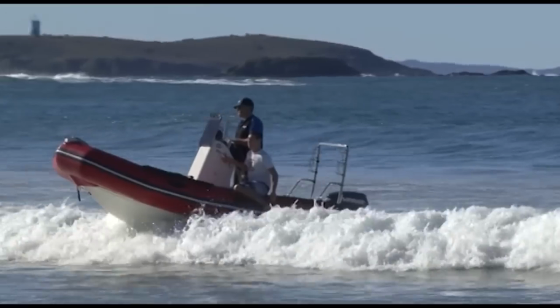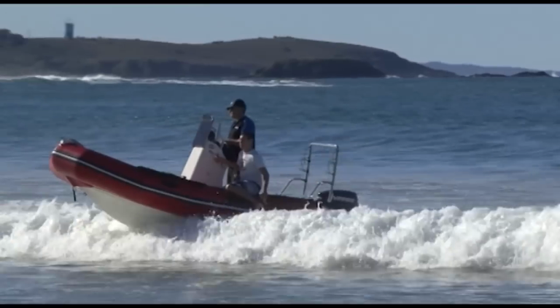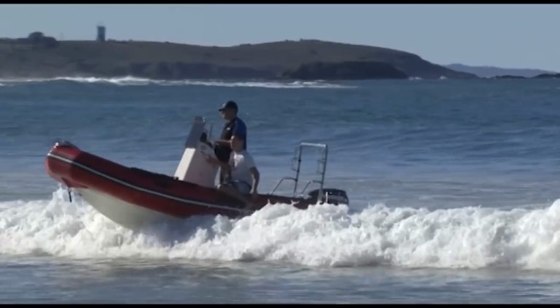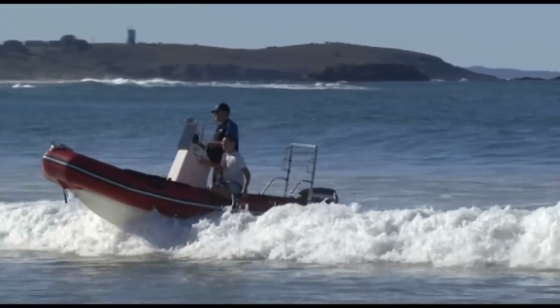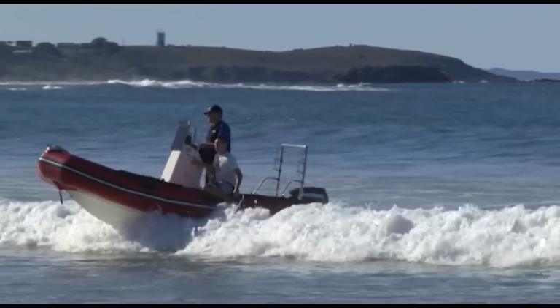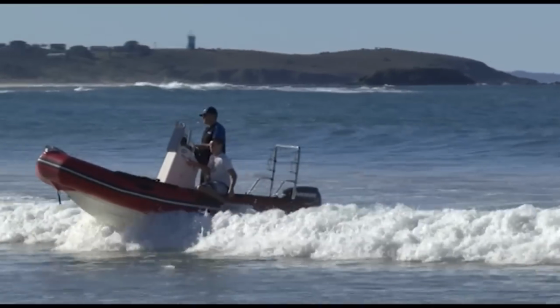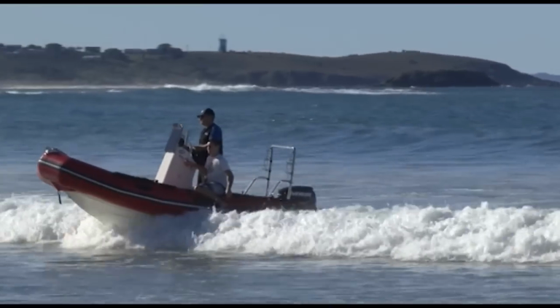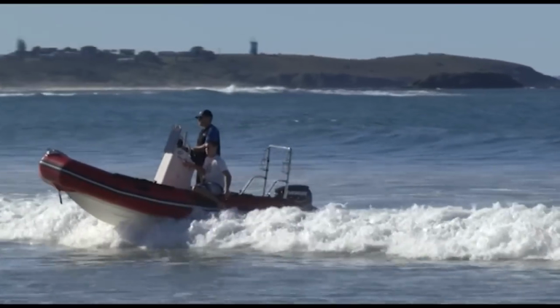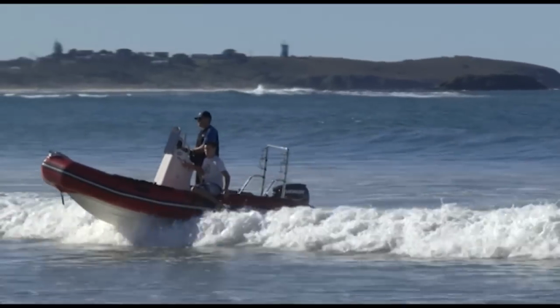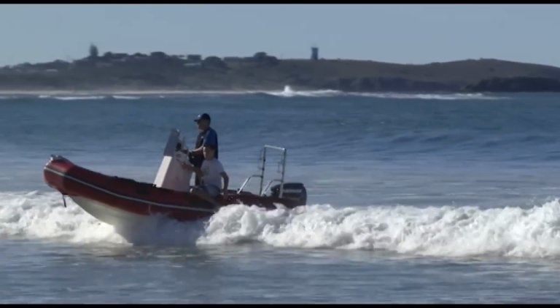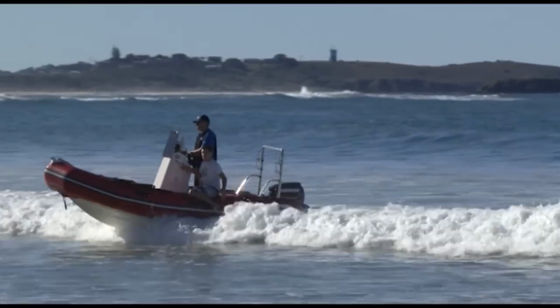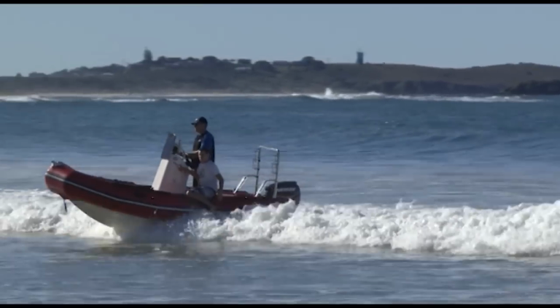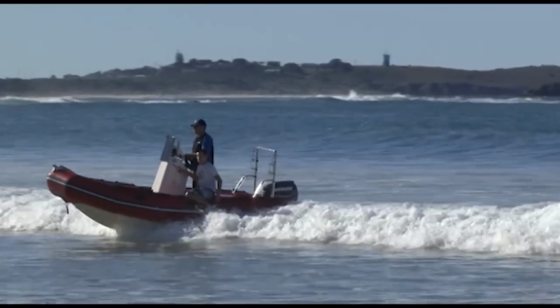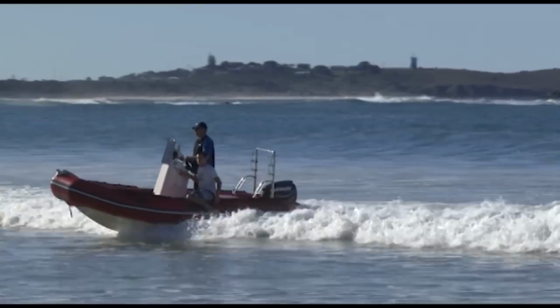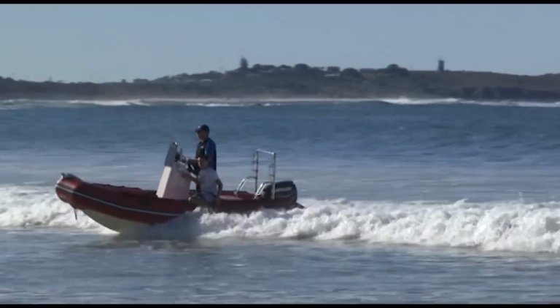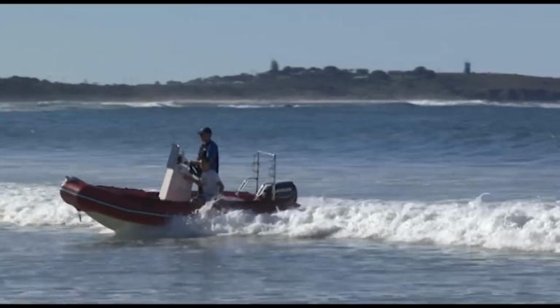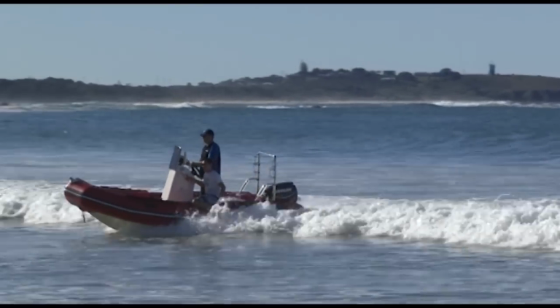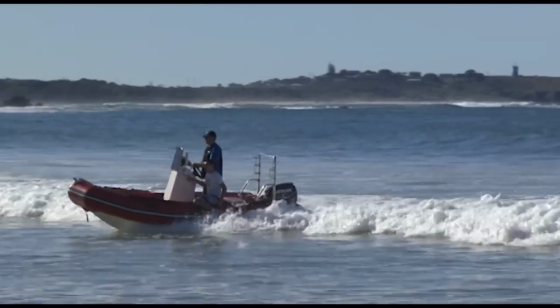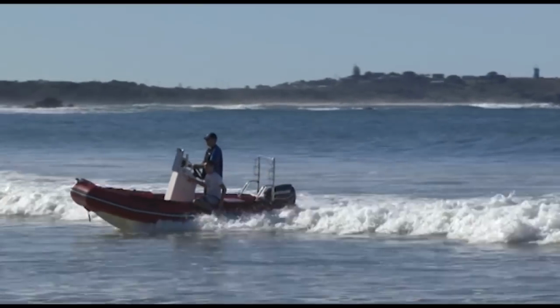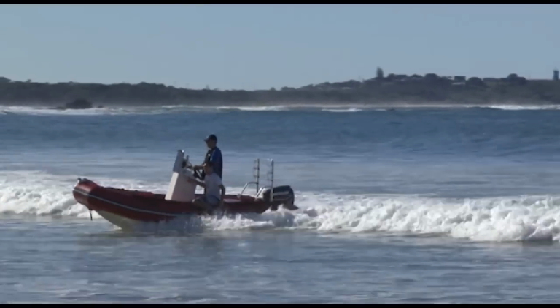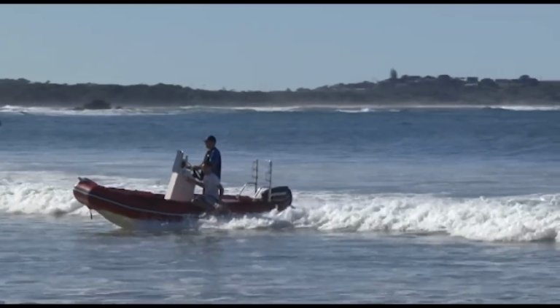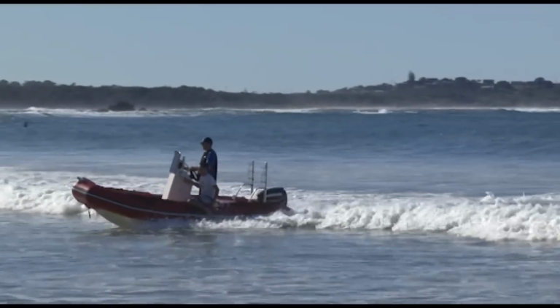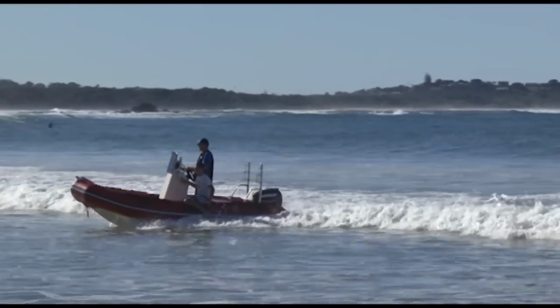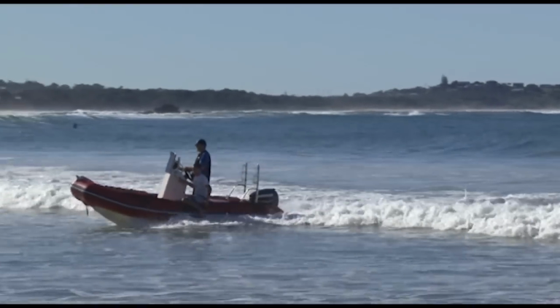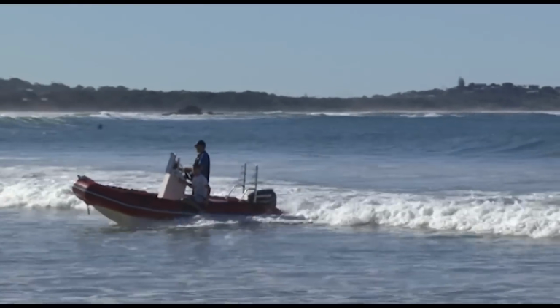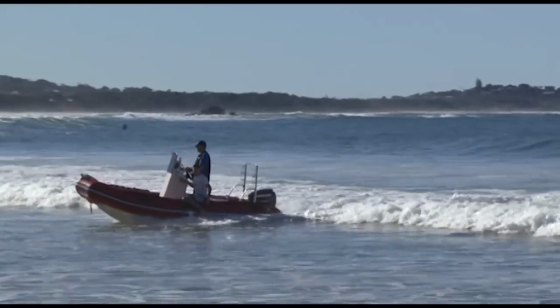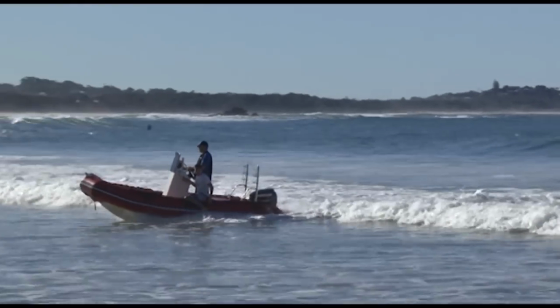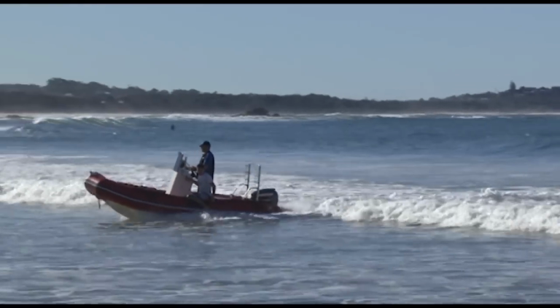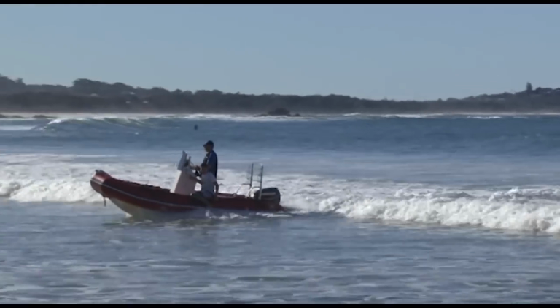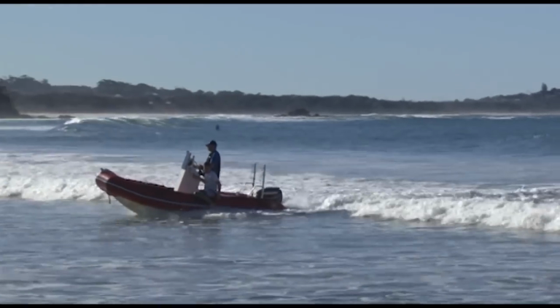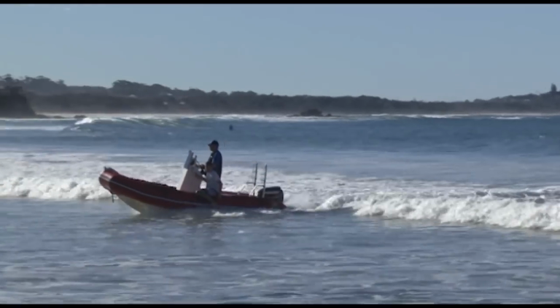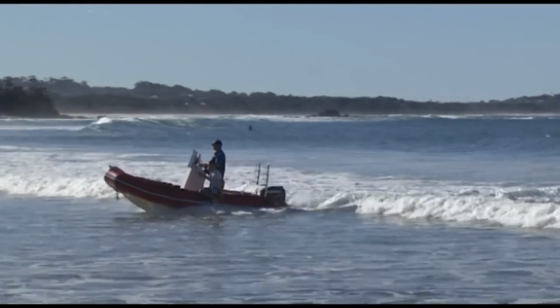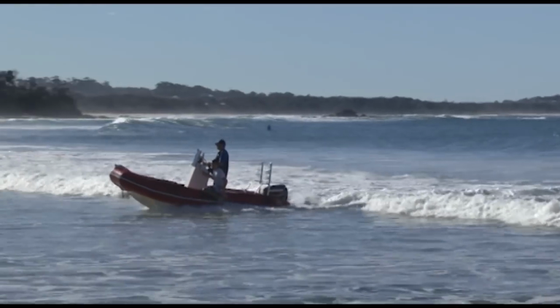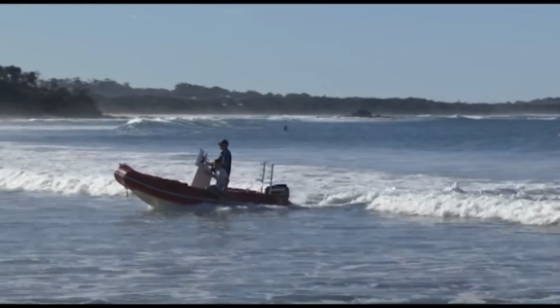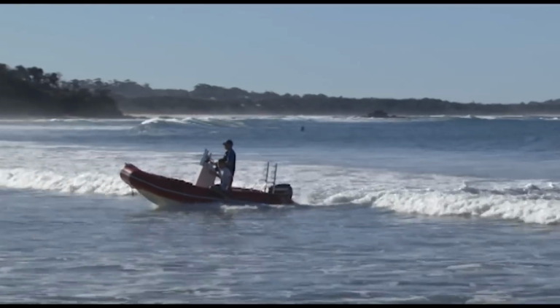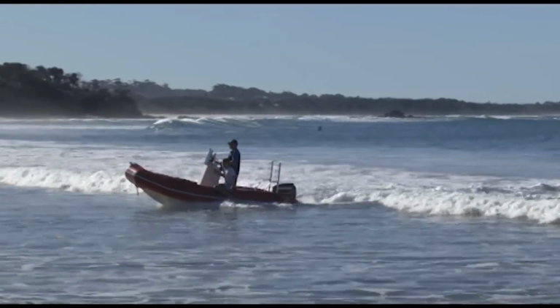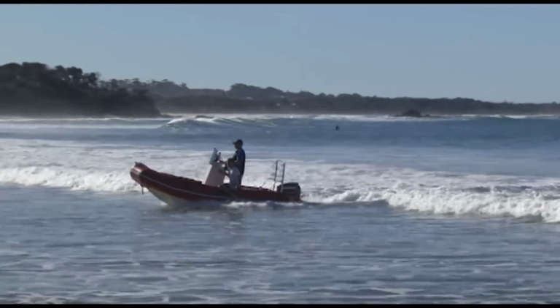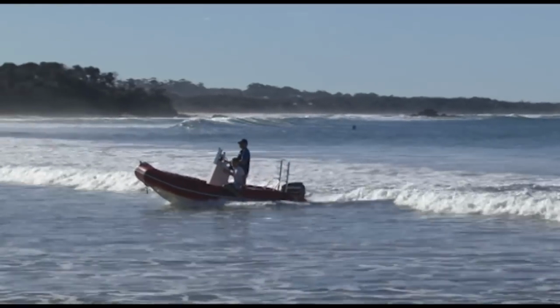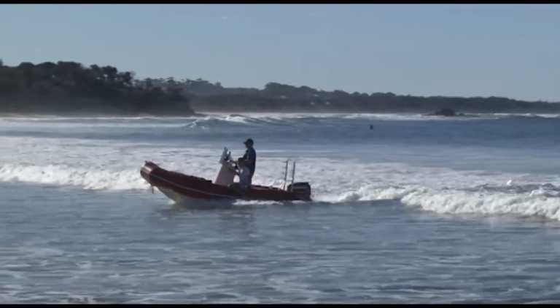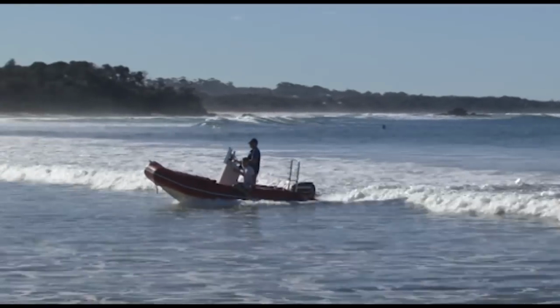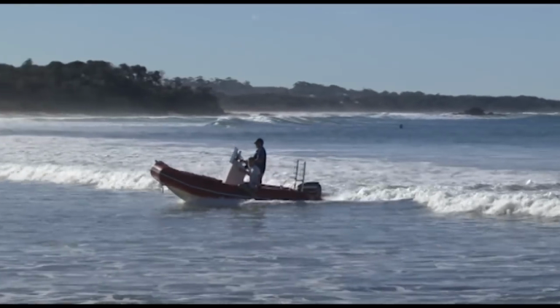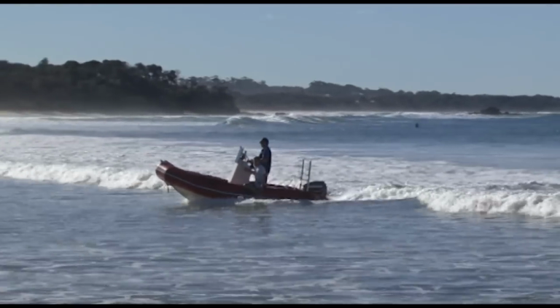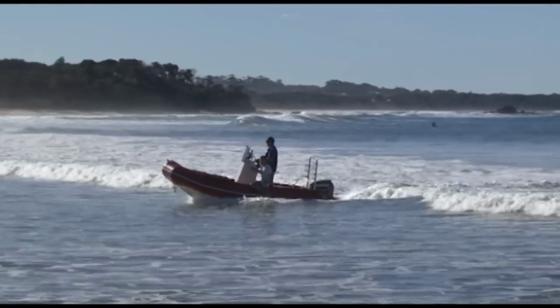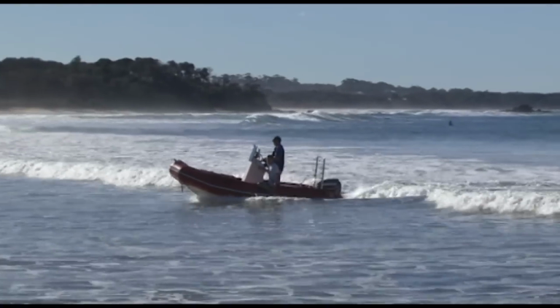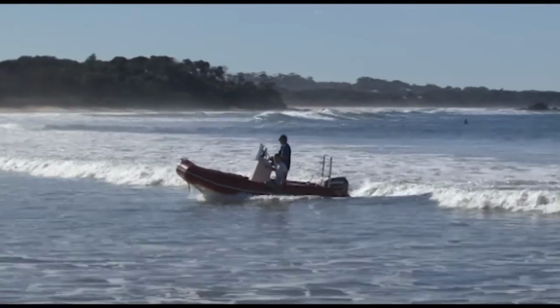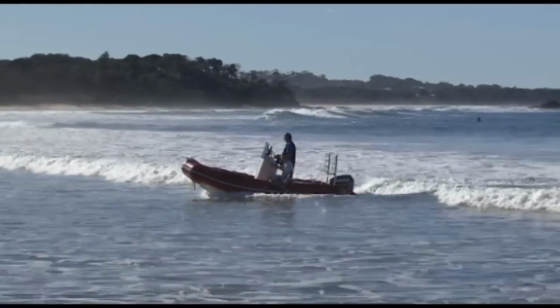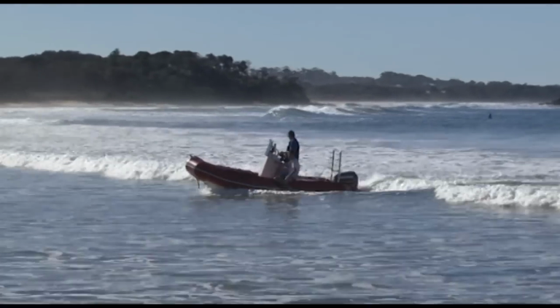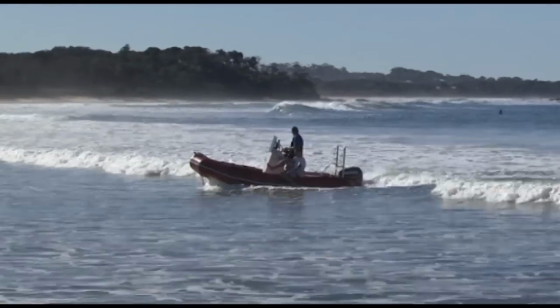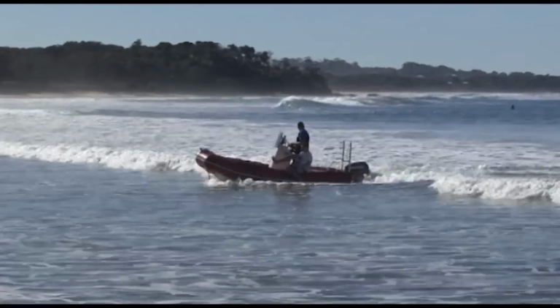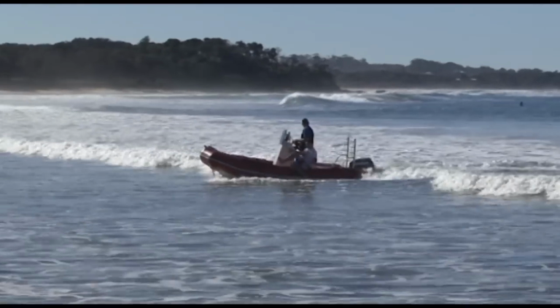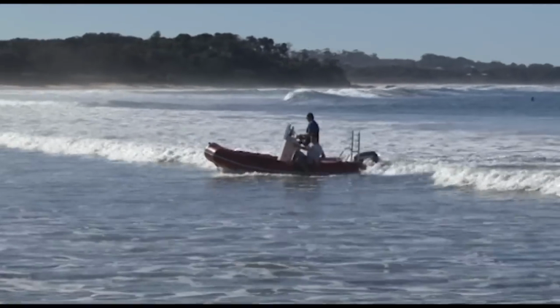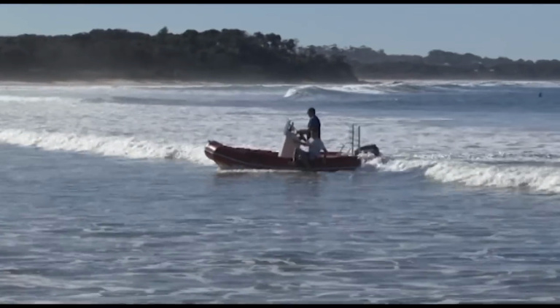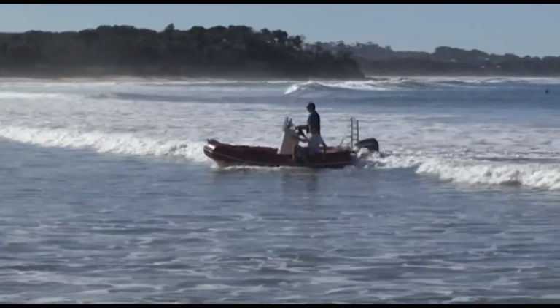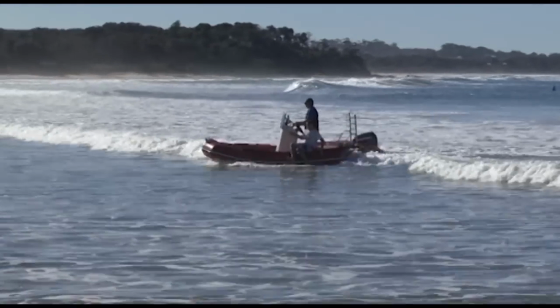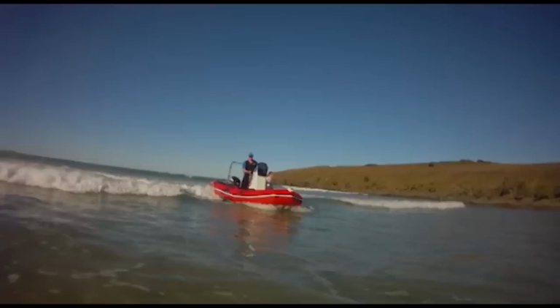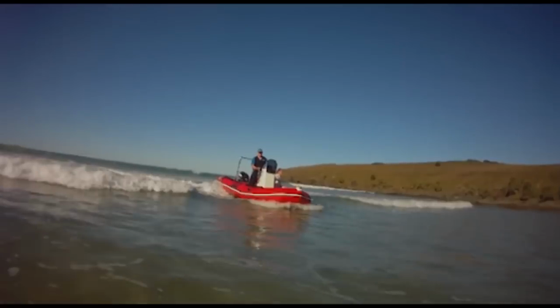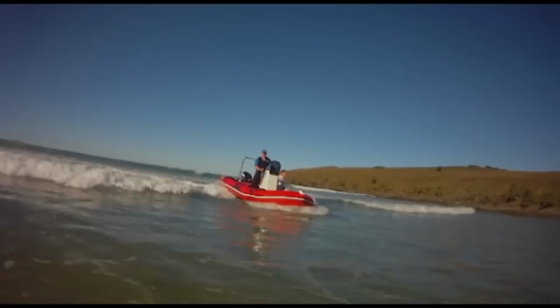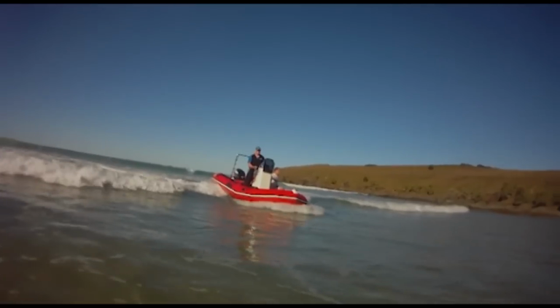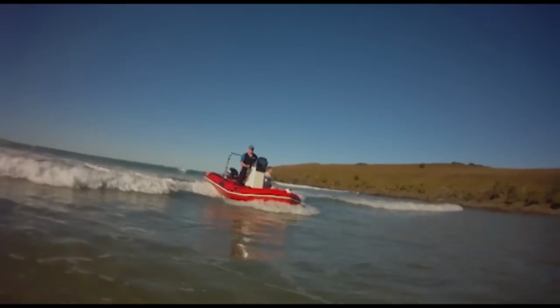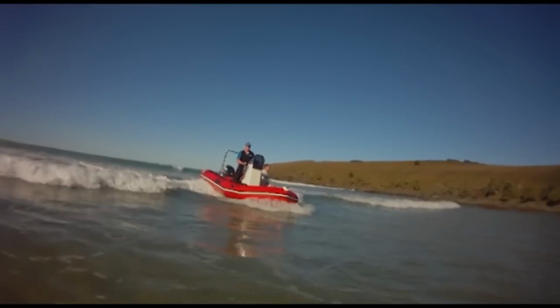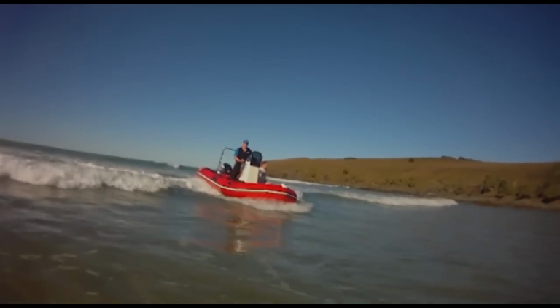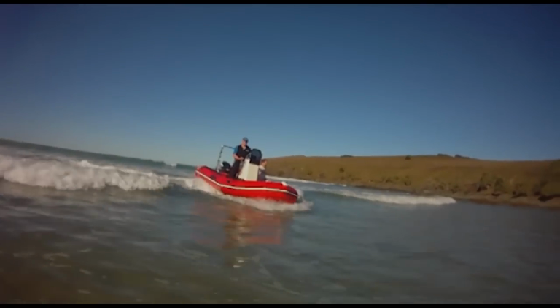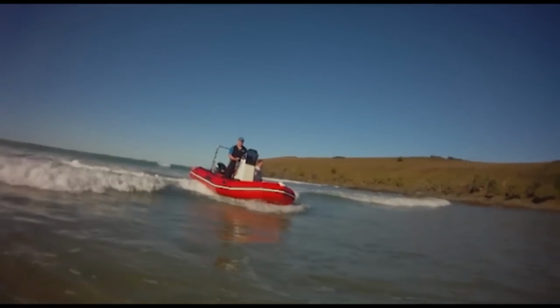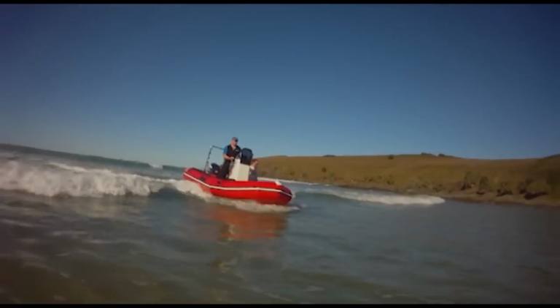Today of course is a great day — small swell. The same principles apply when you're launching a boat with a little bit more swell.